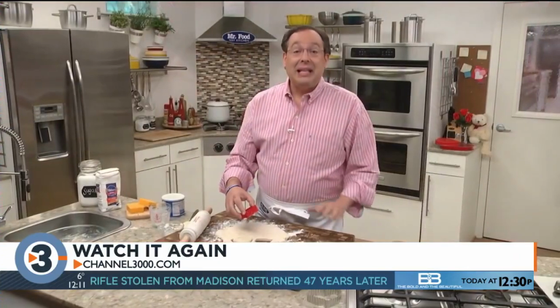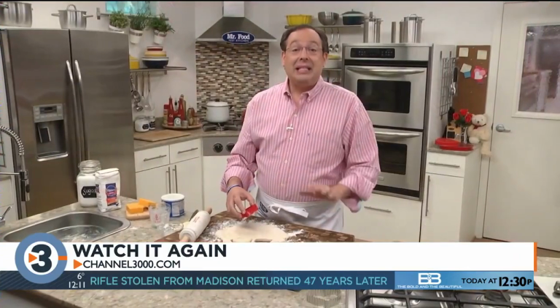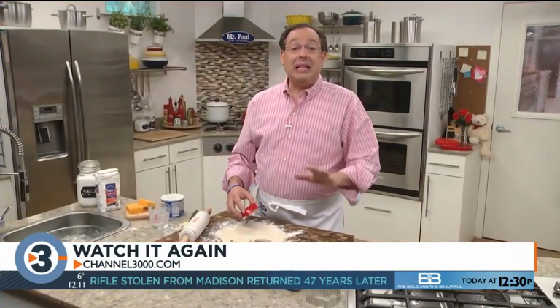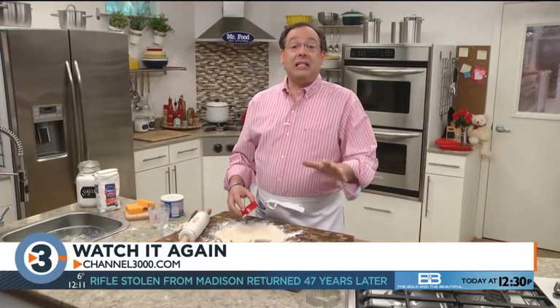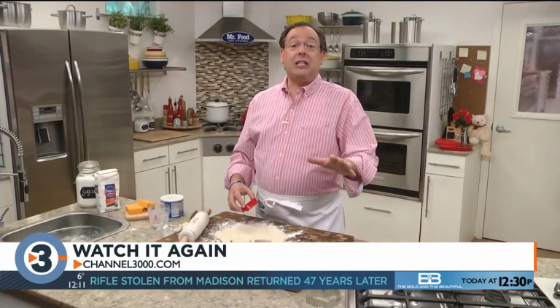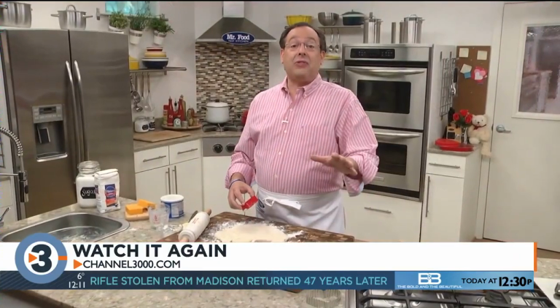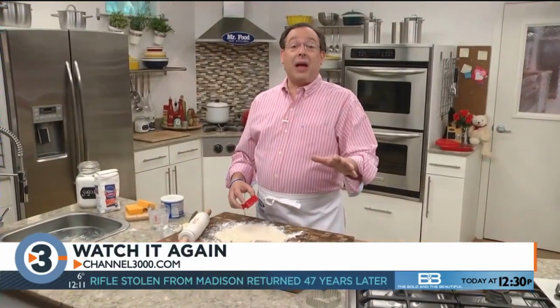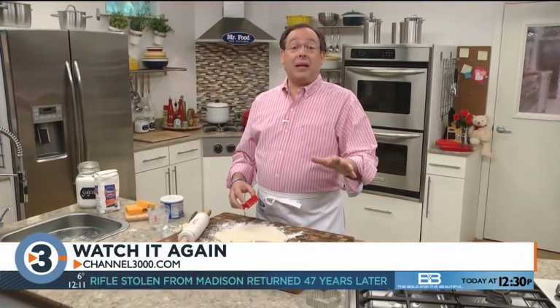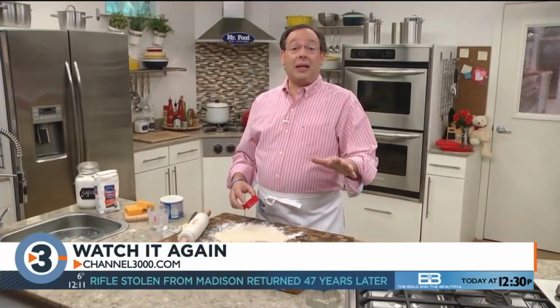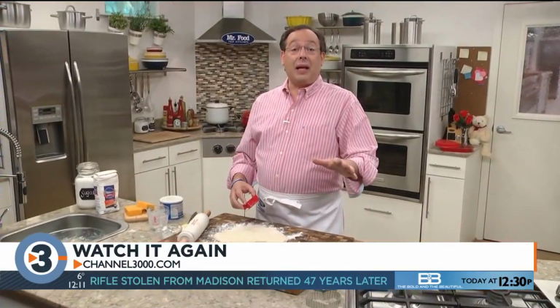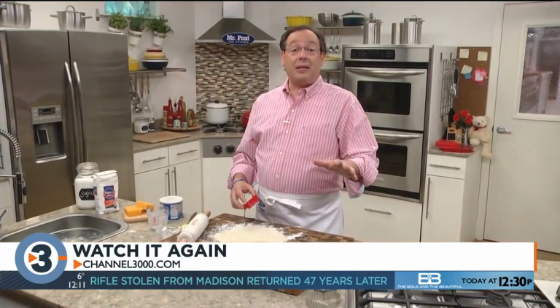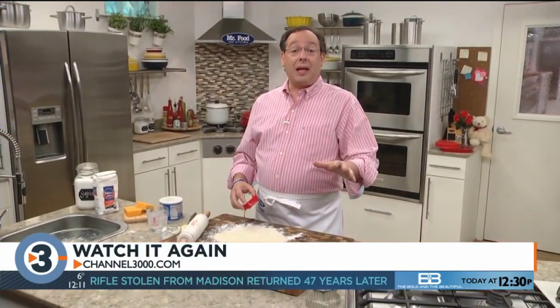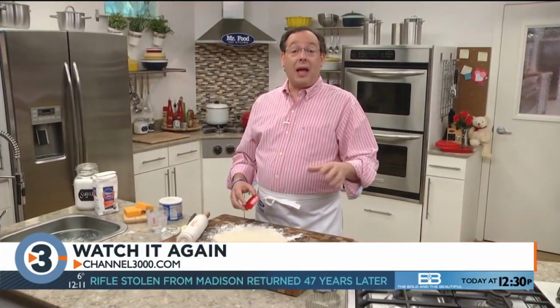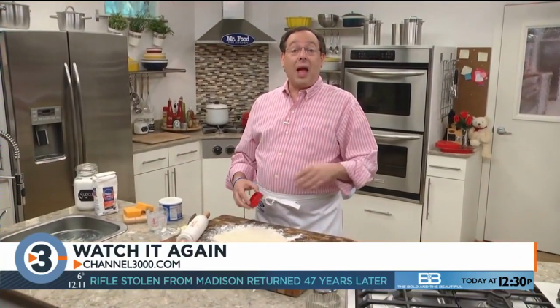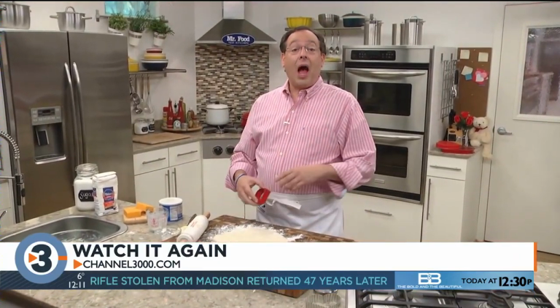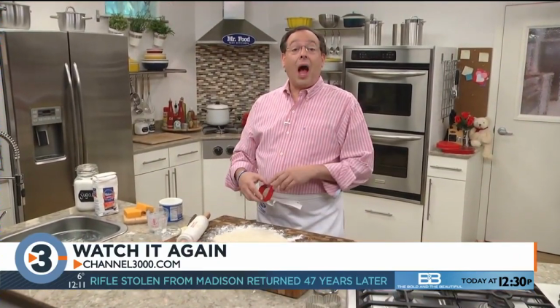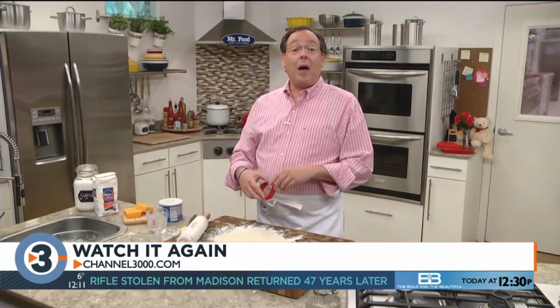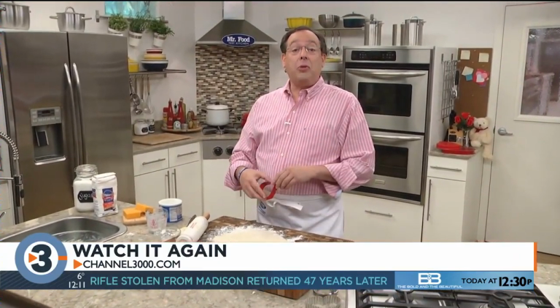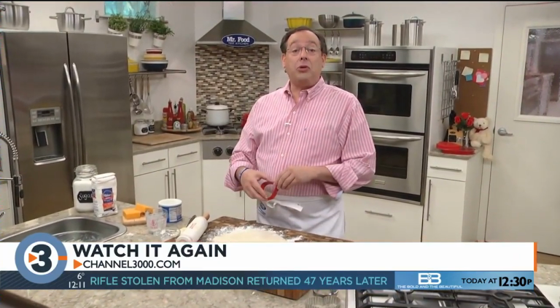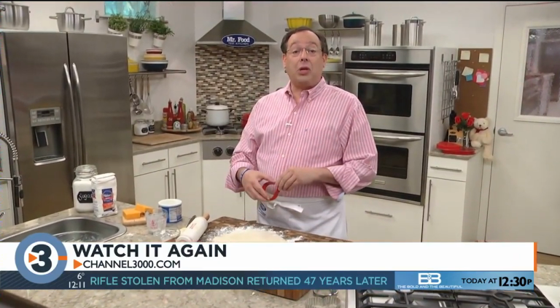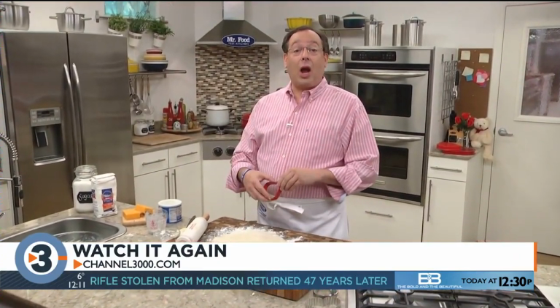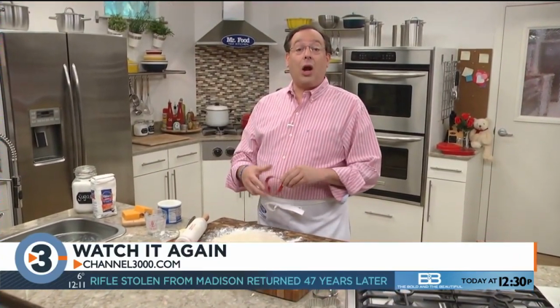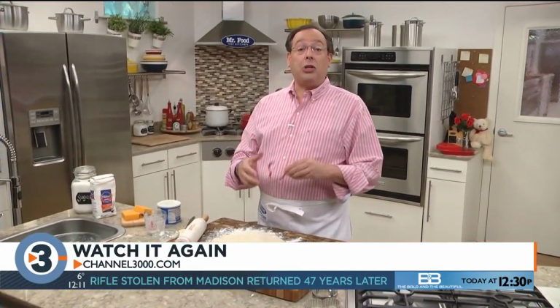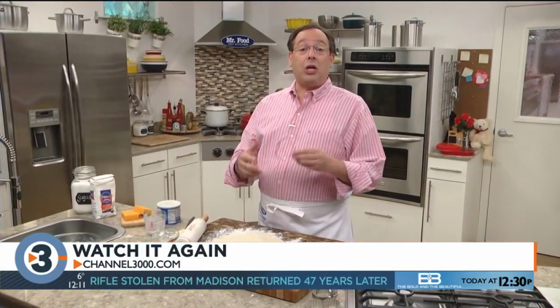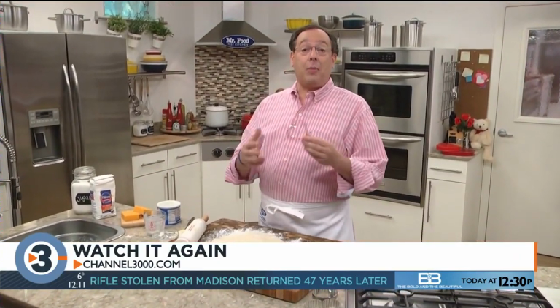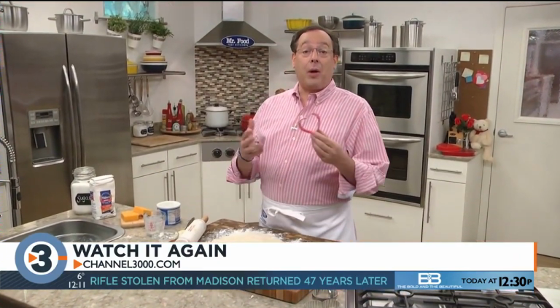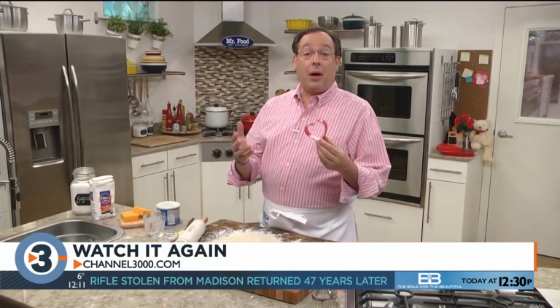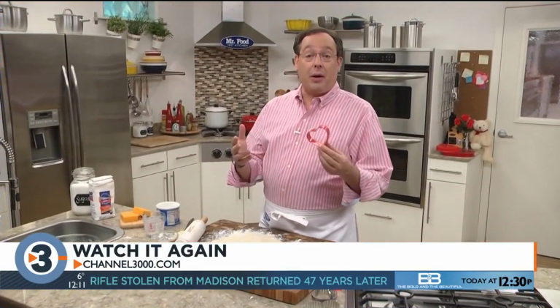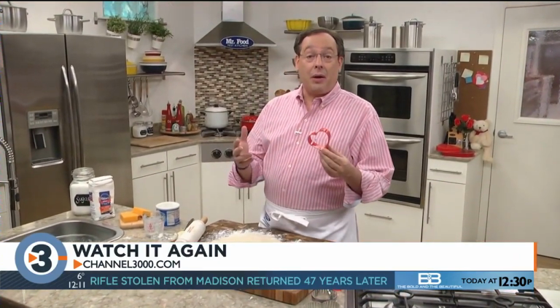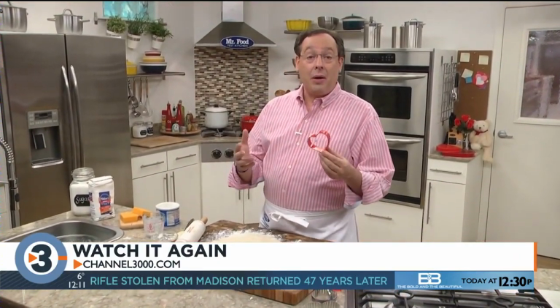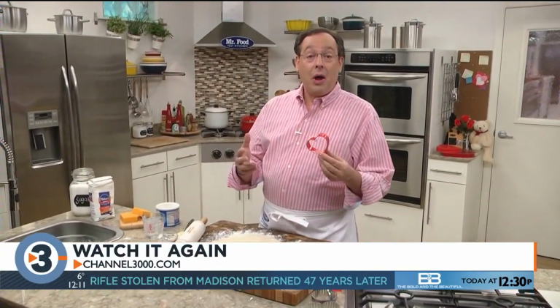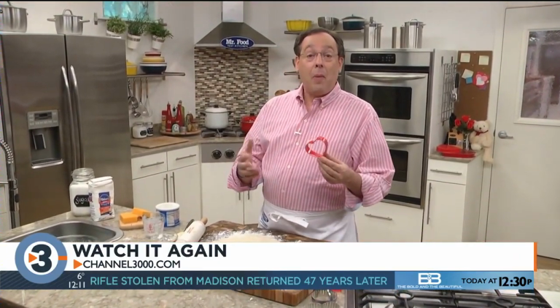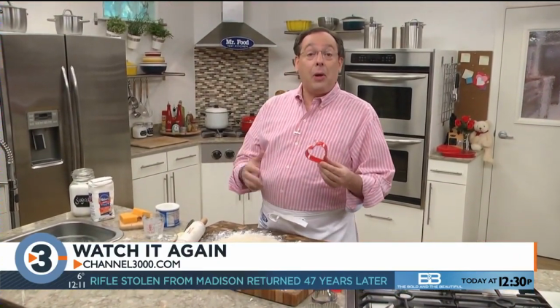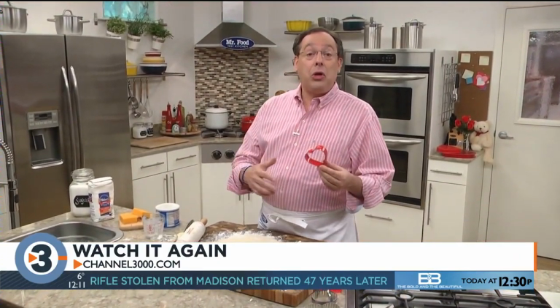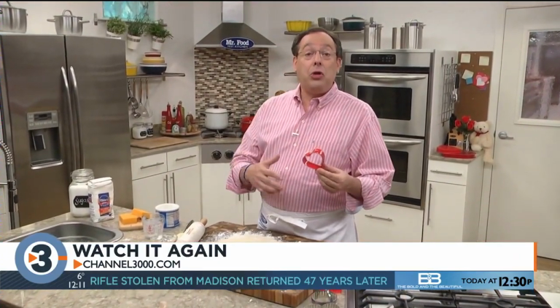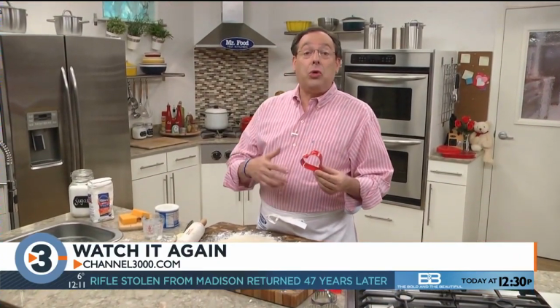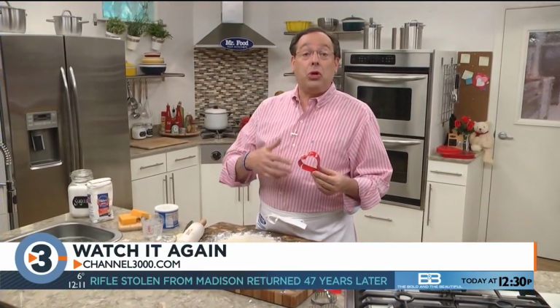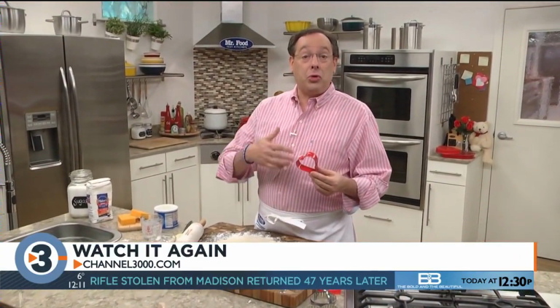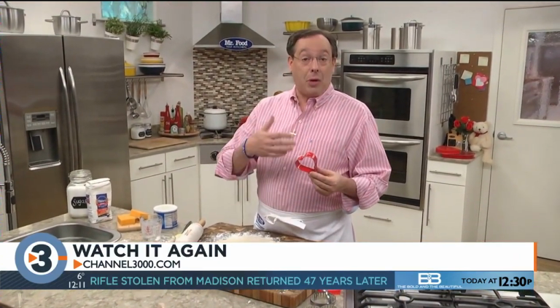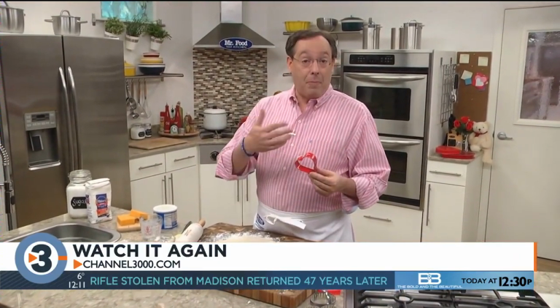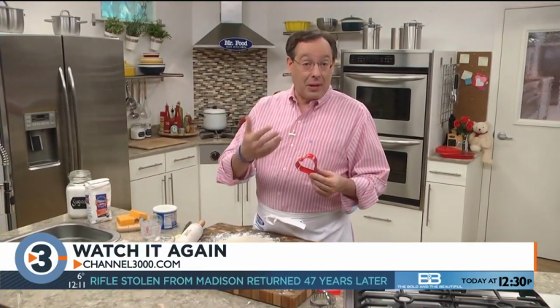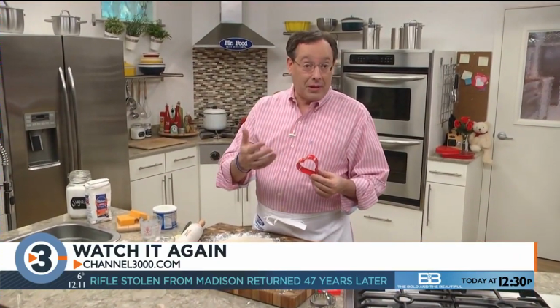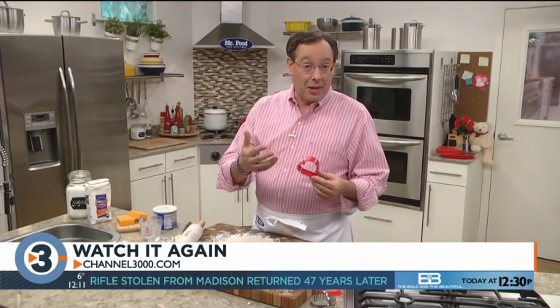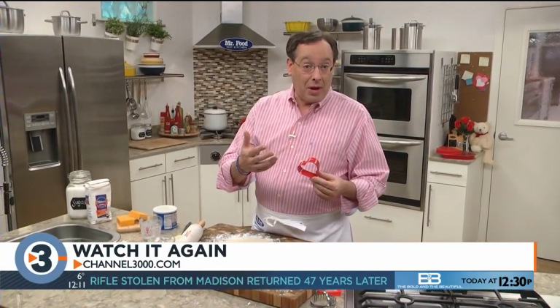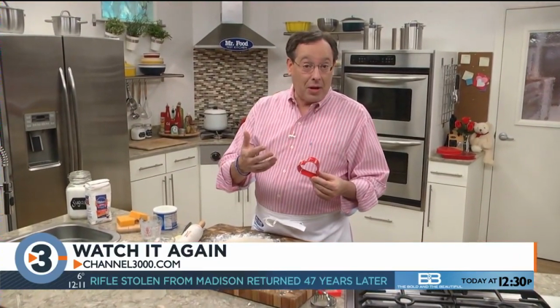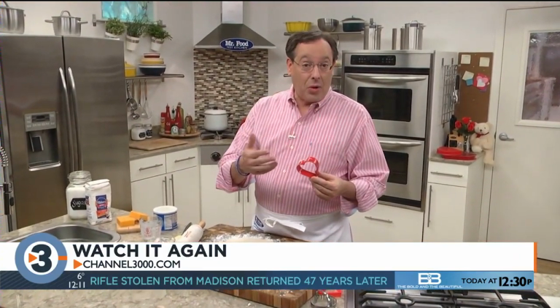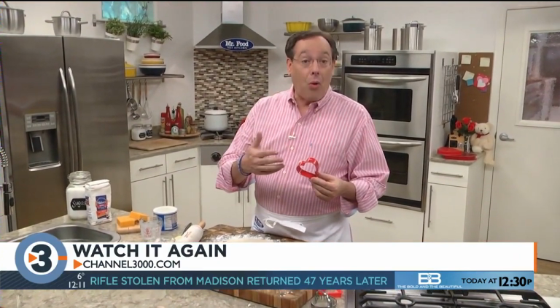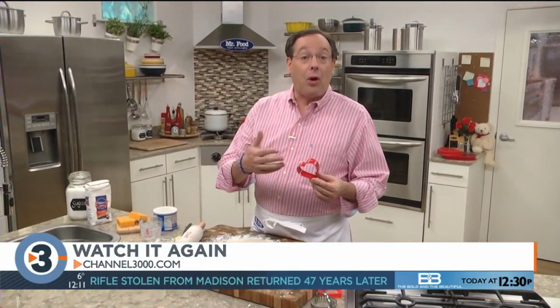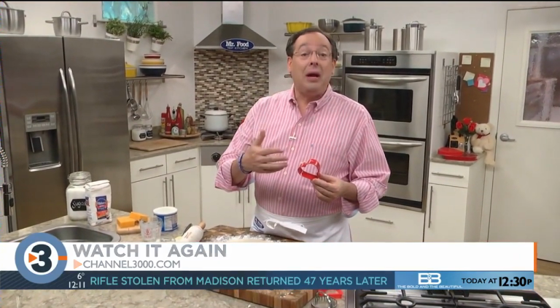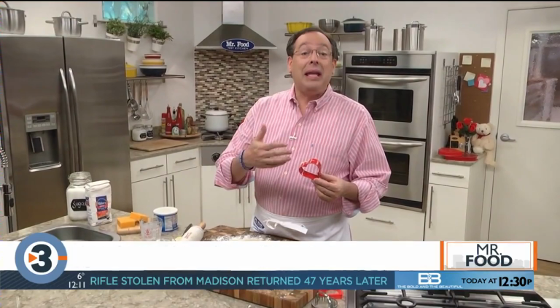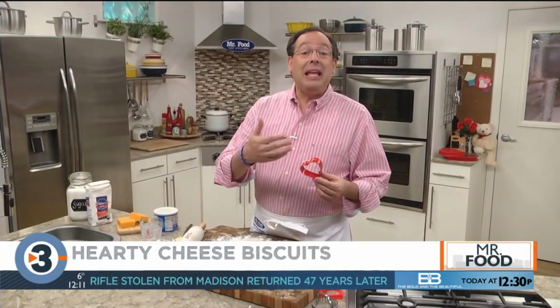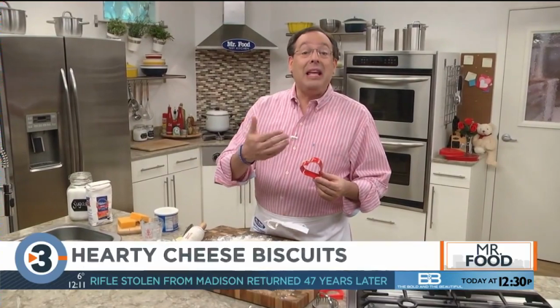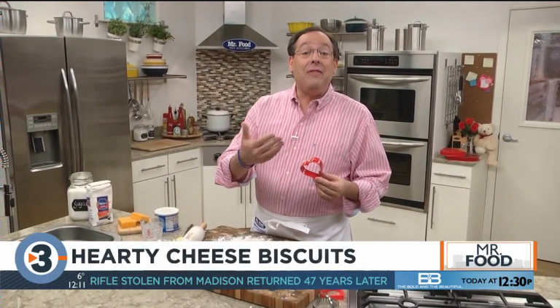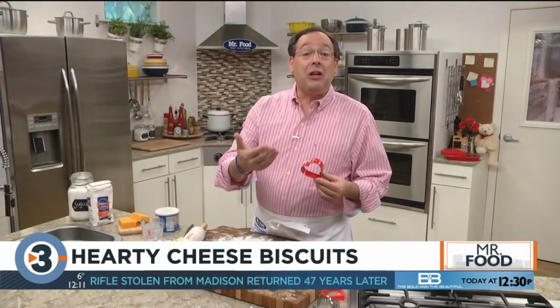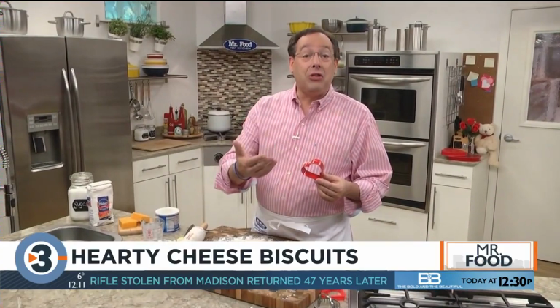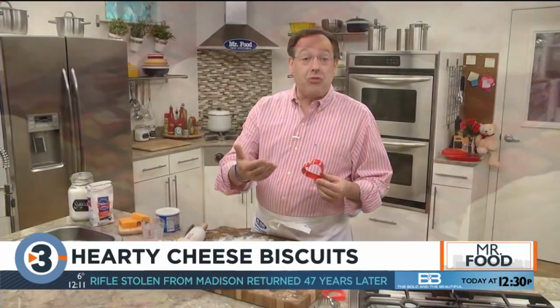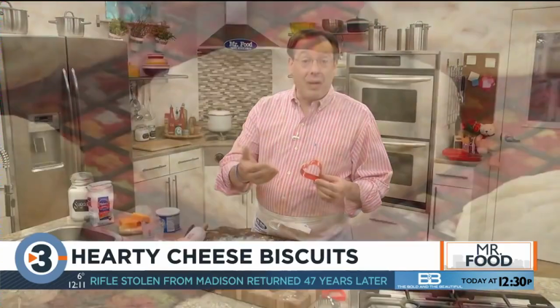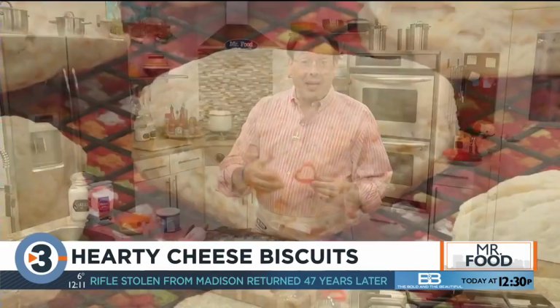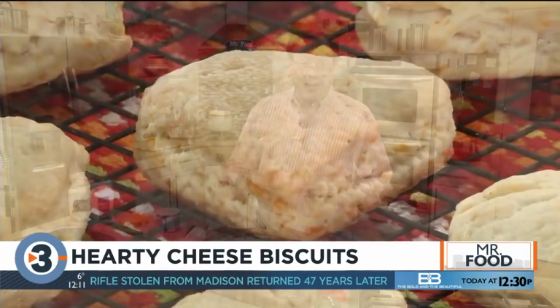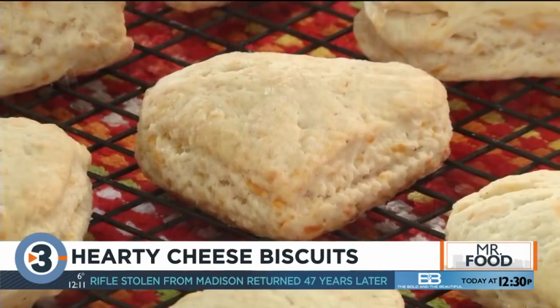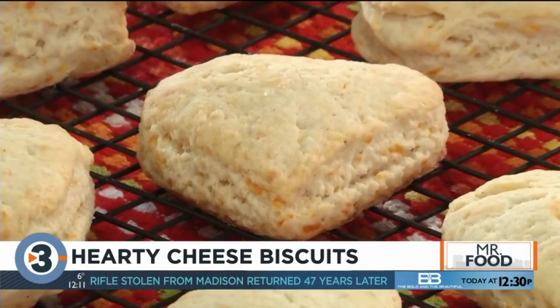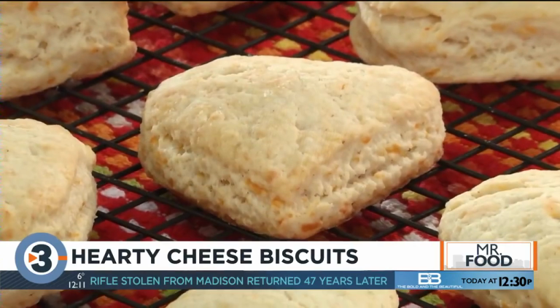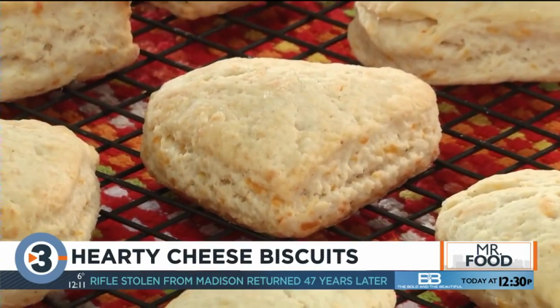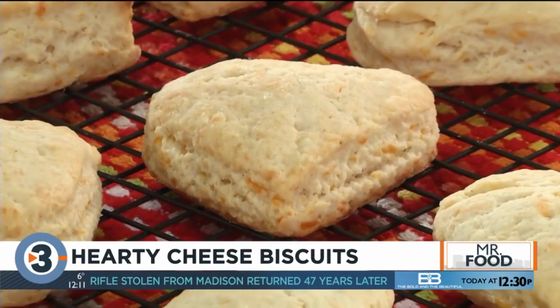Since it's Valentine's Day, I'm using a heart-shaped cutter, but you can use a biscuit cutter or even a drinking glass.